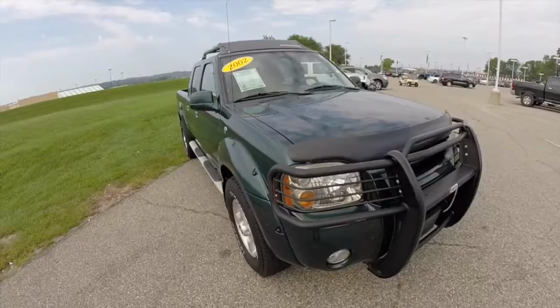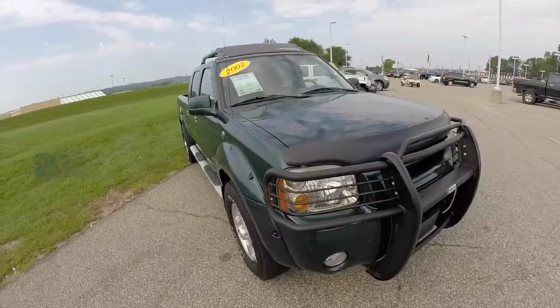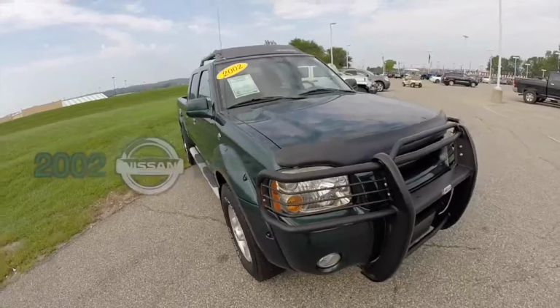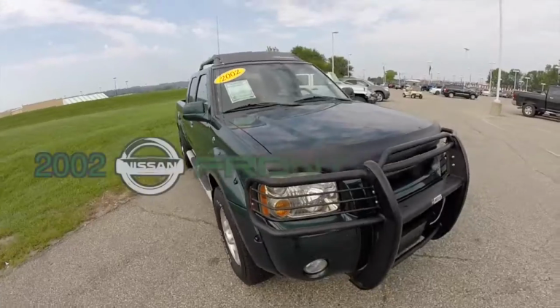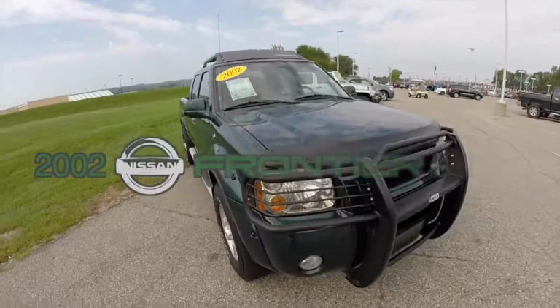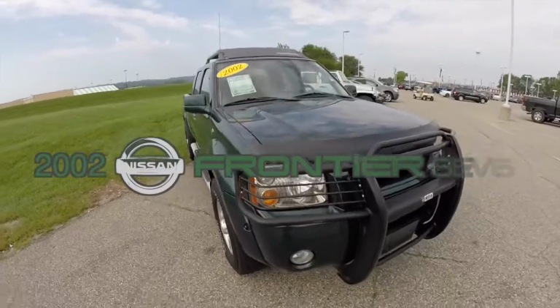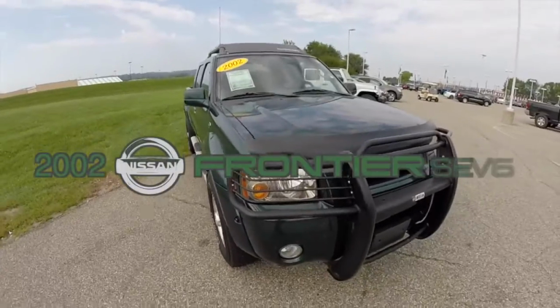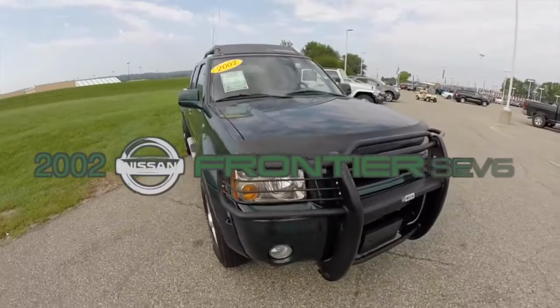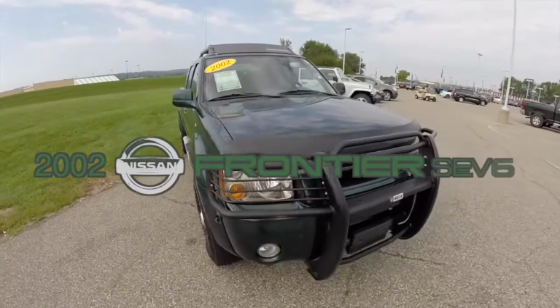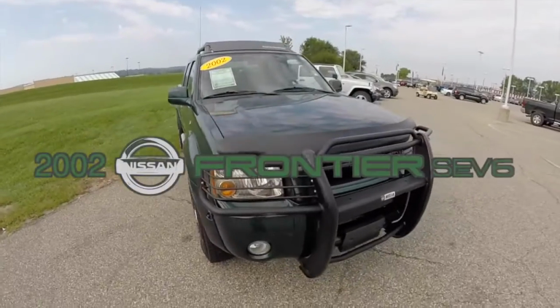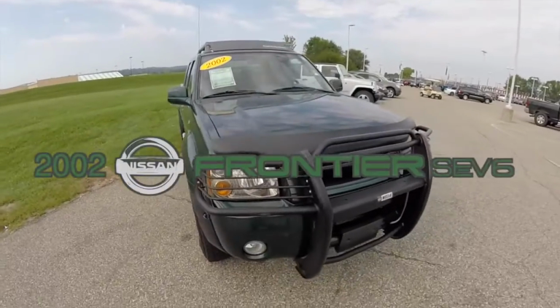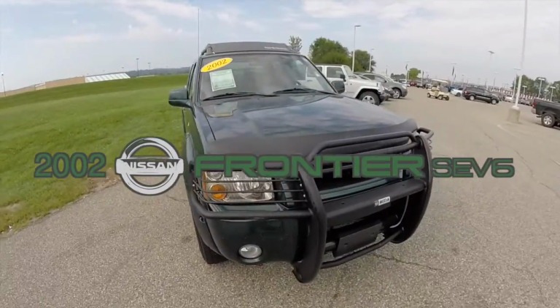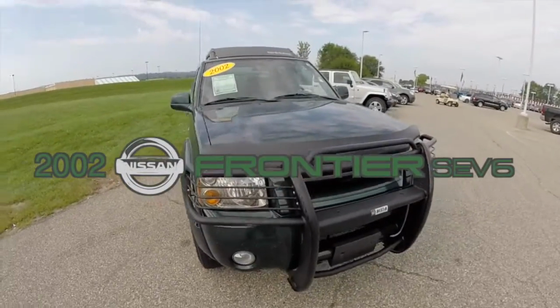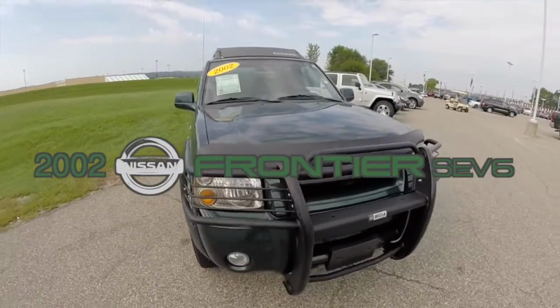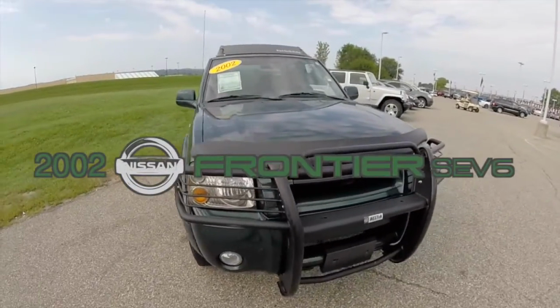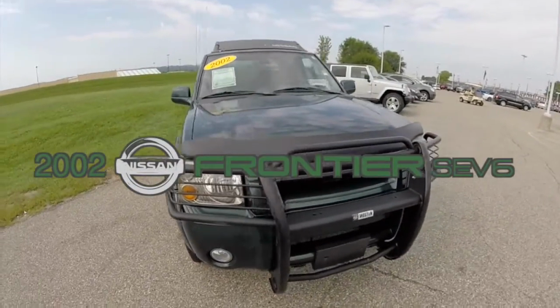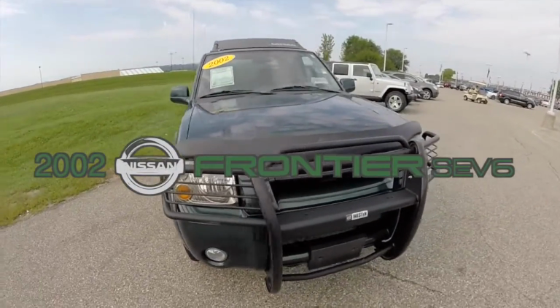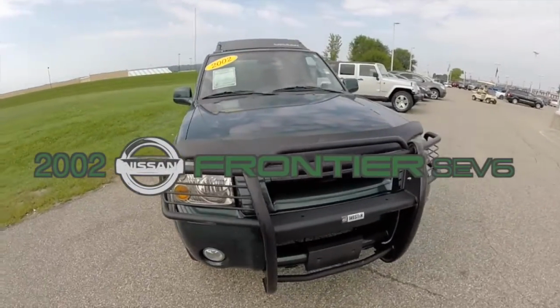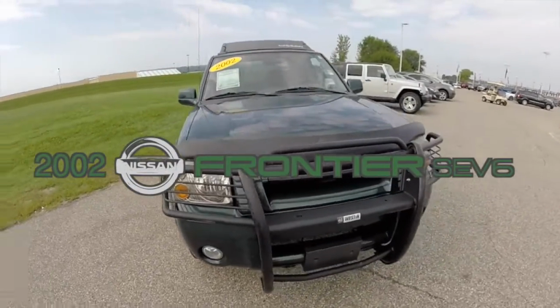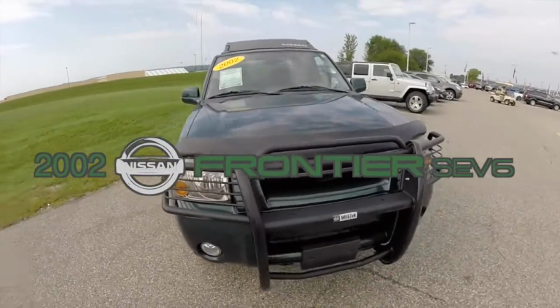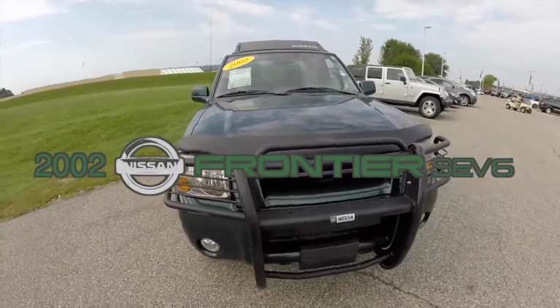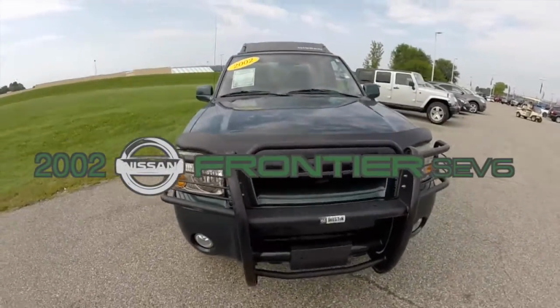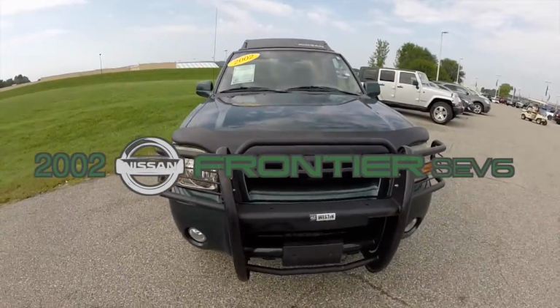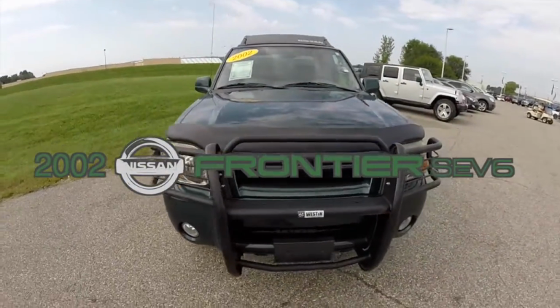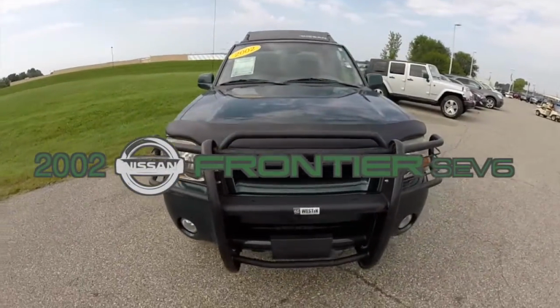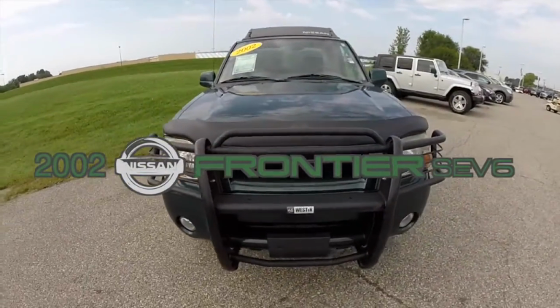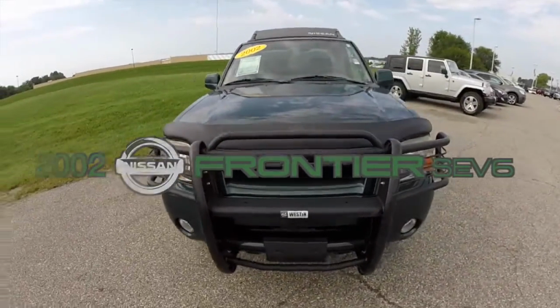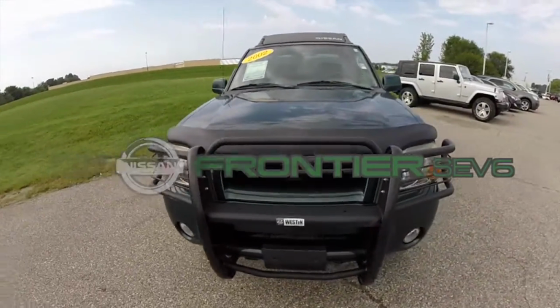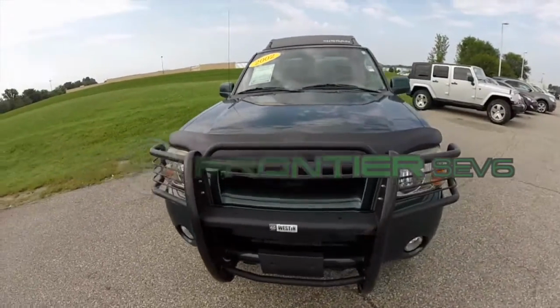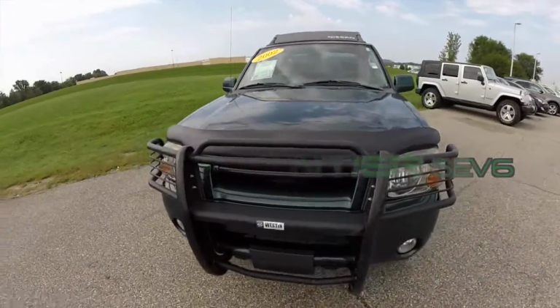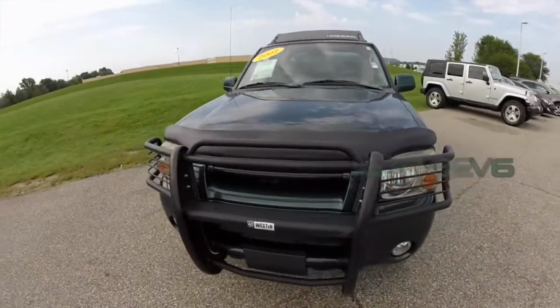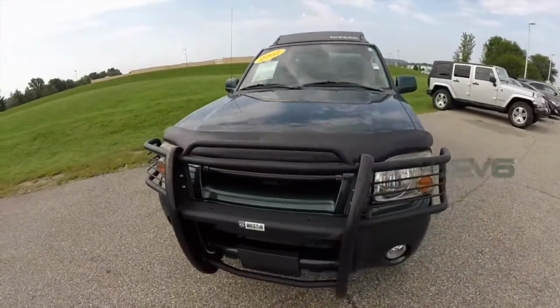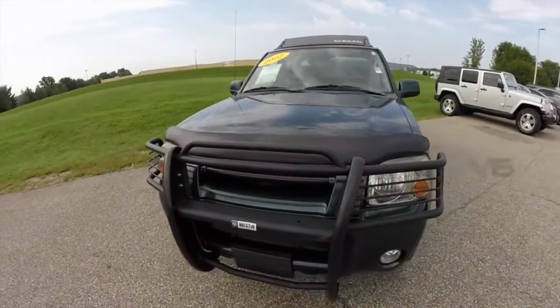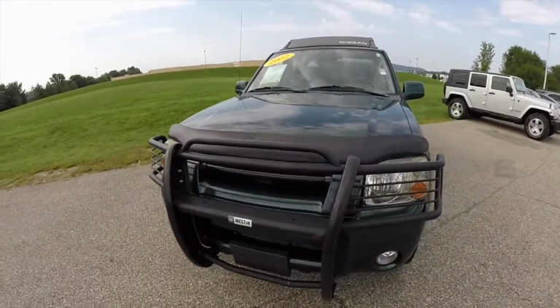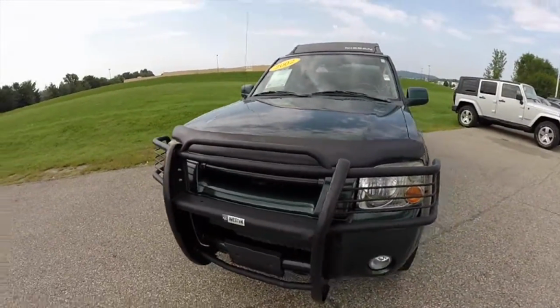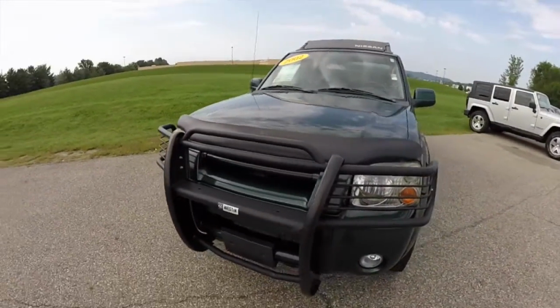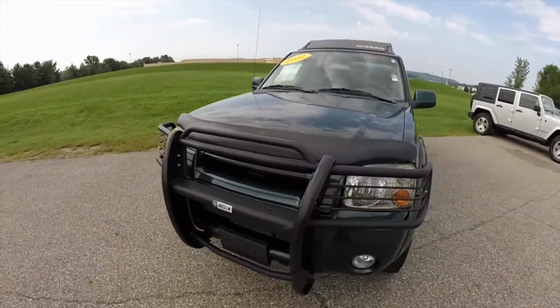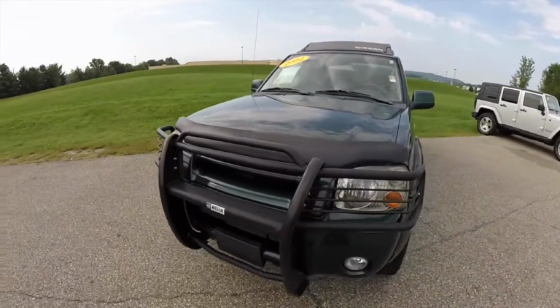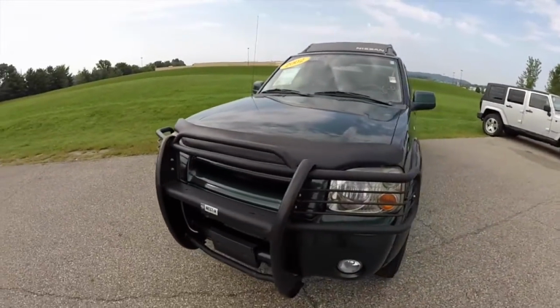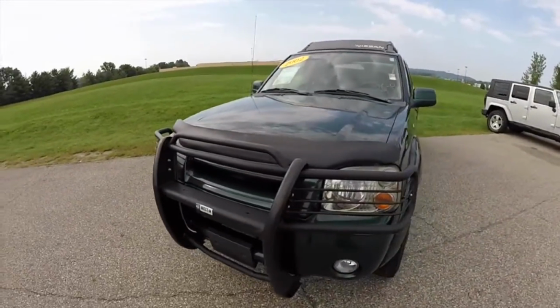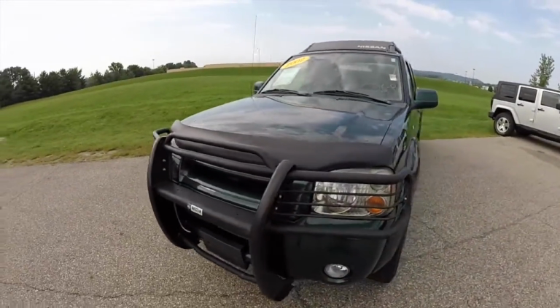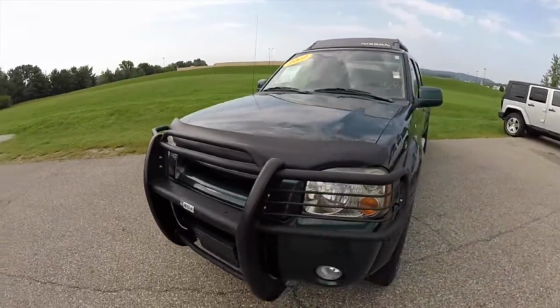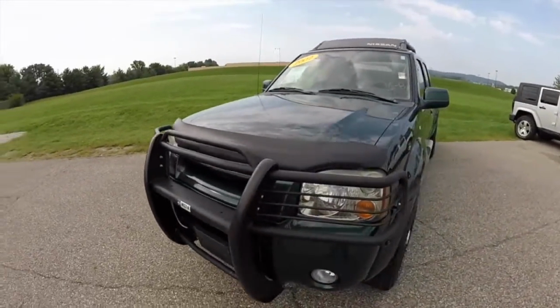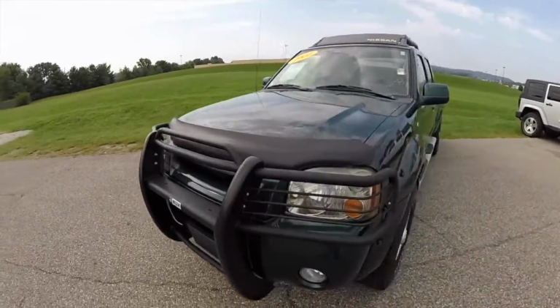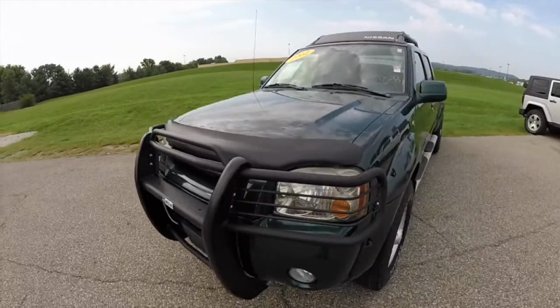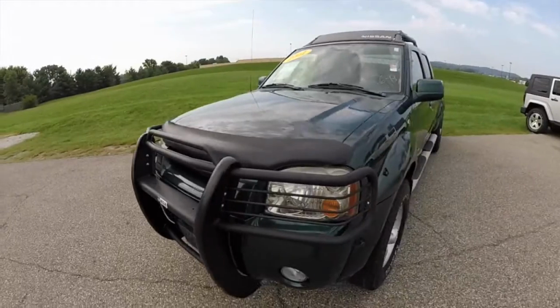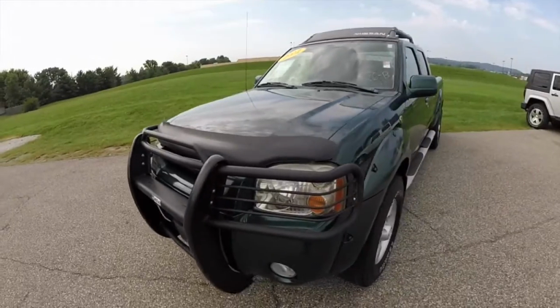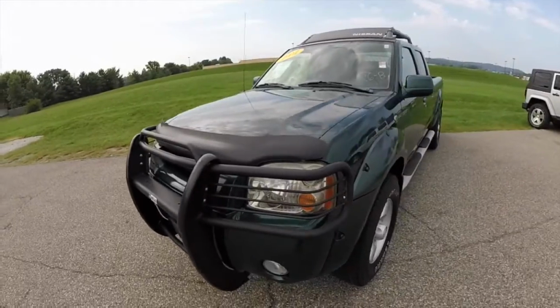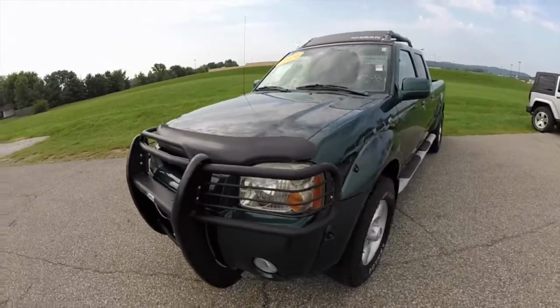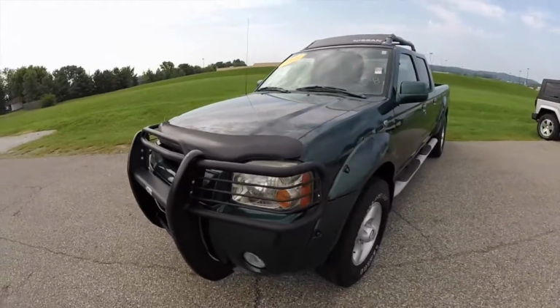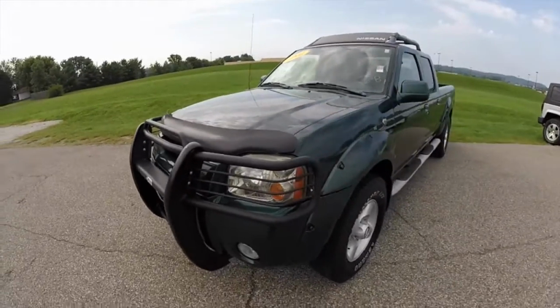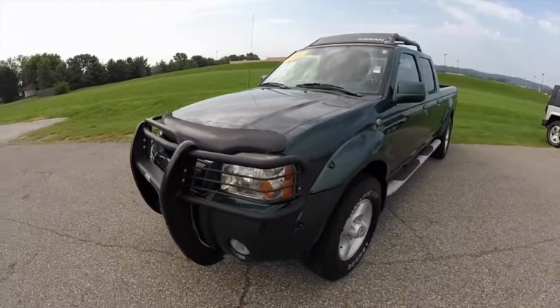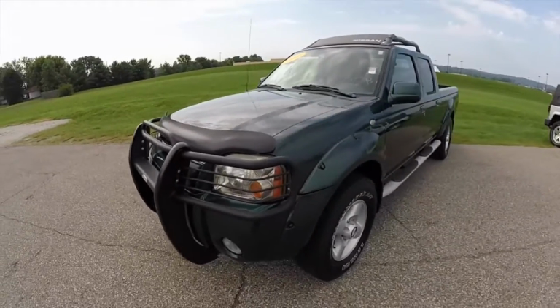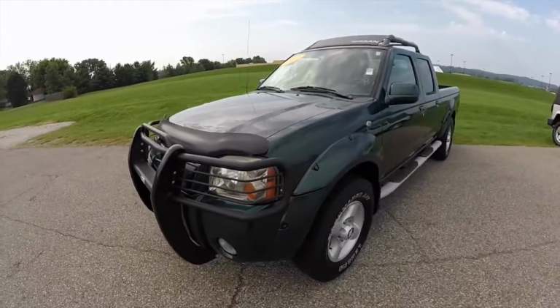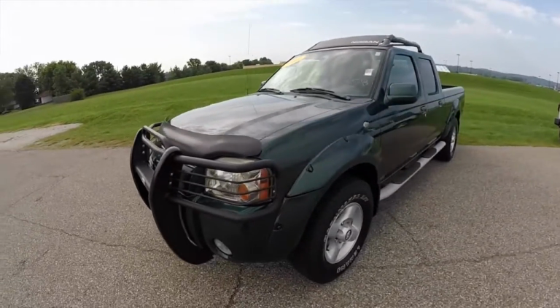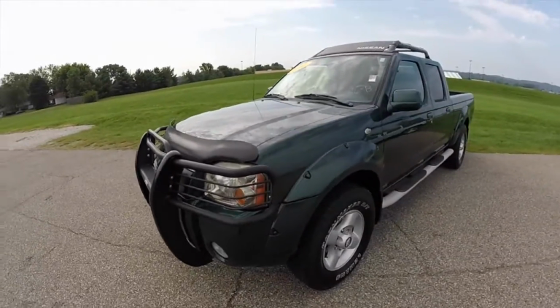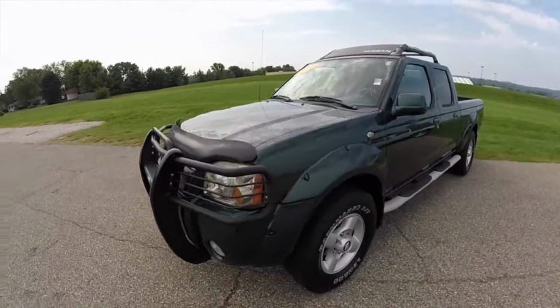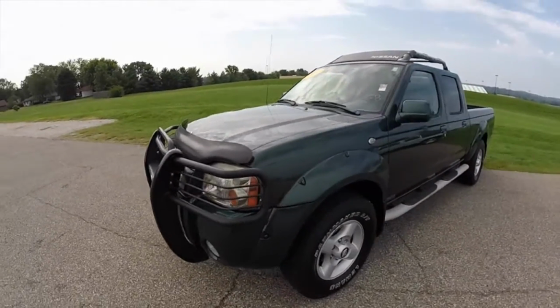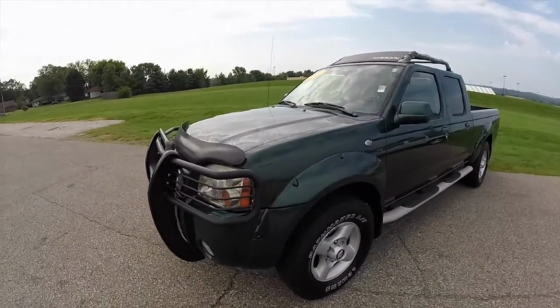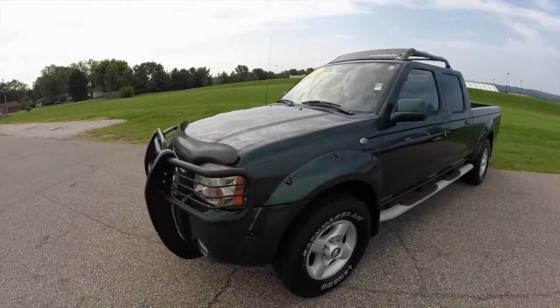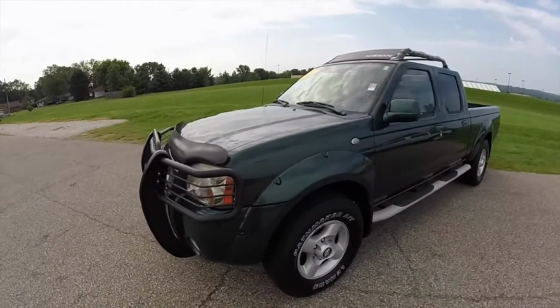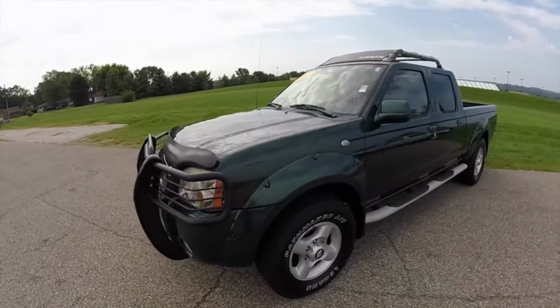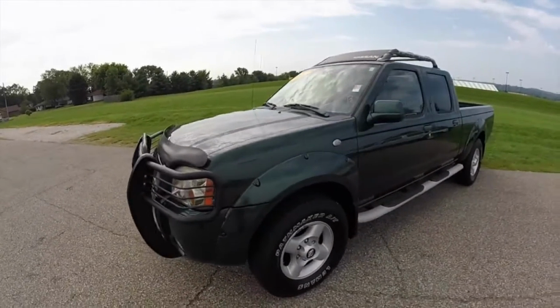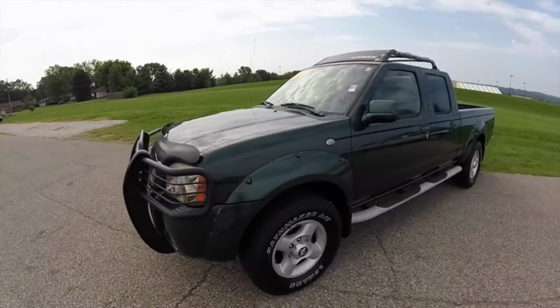Hello everyone. Let's take a quick walk around and look at this 2002 Nissan Frontier SE V6.